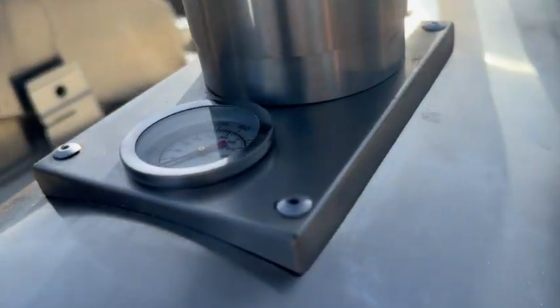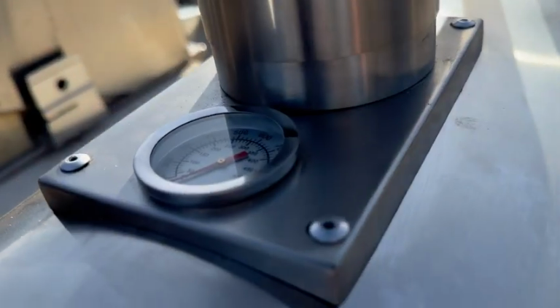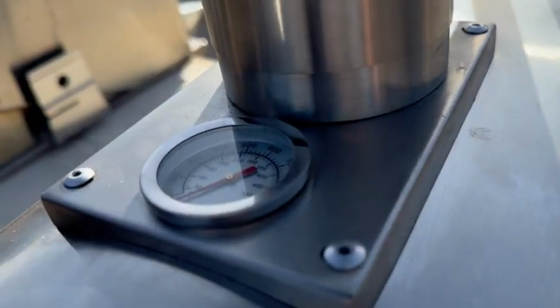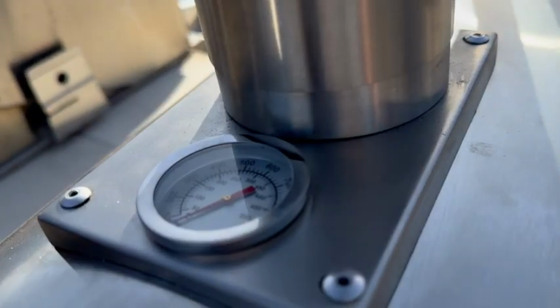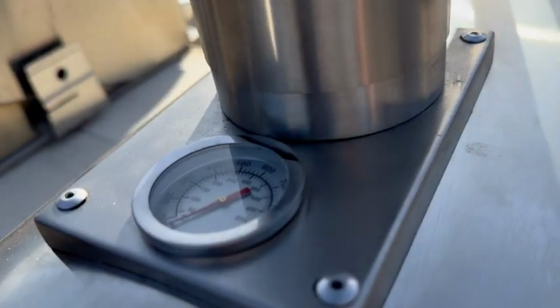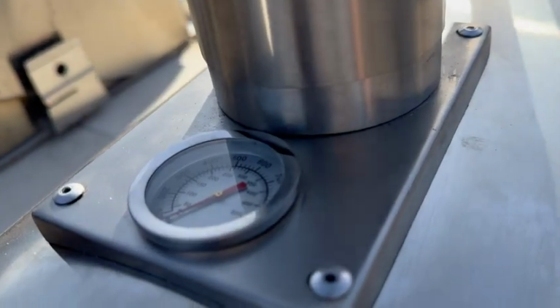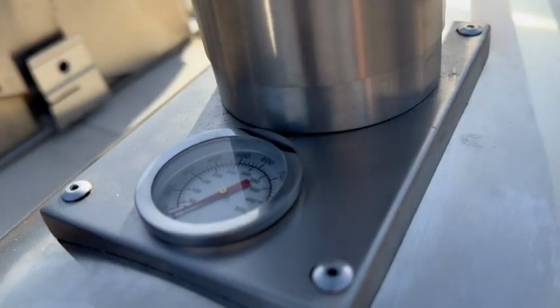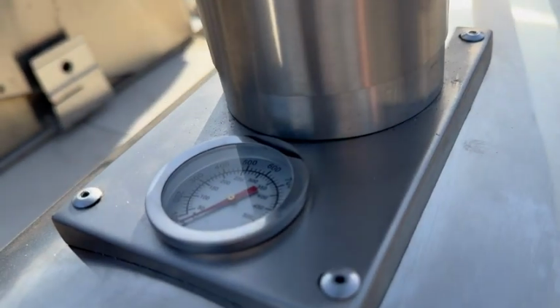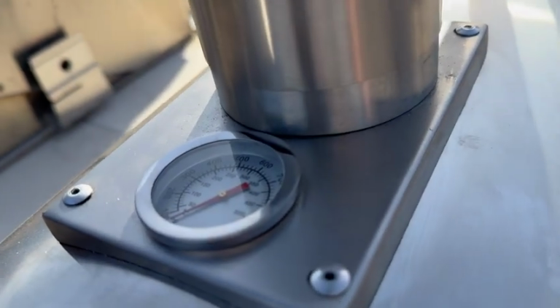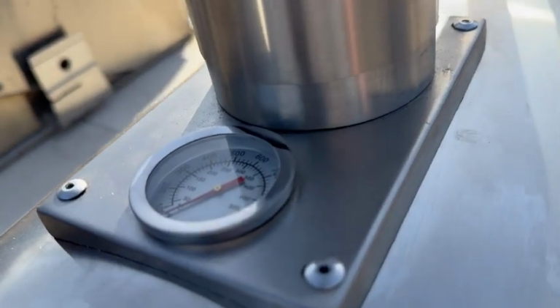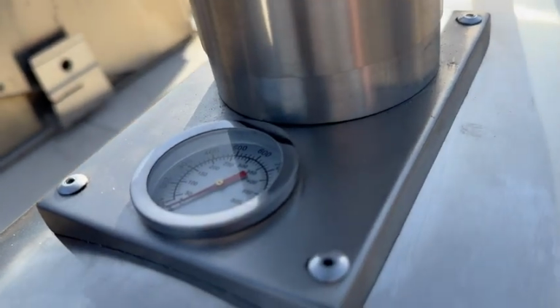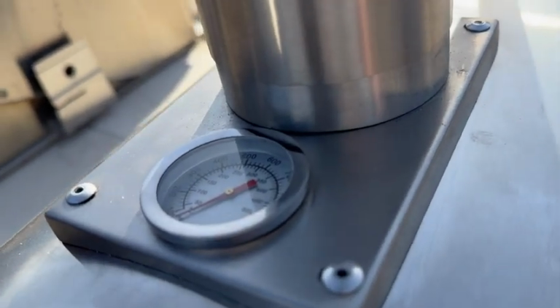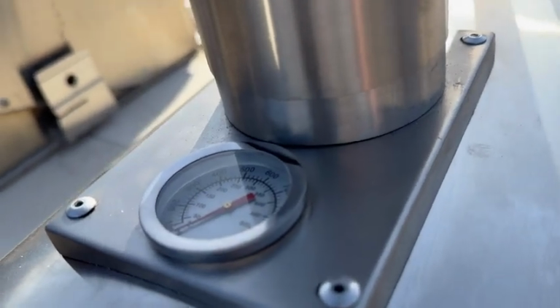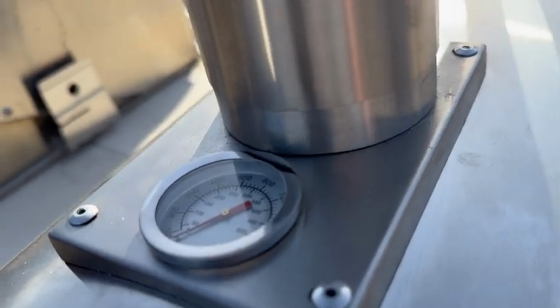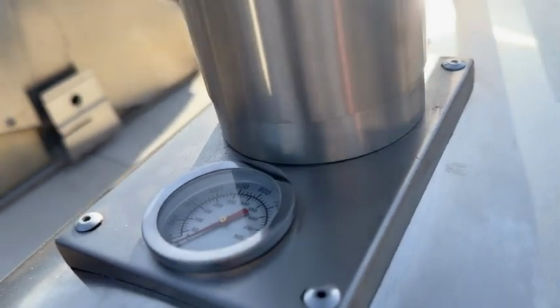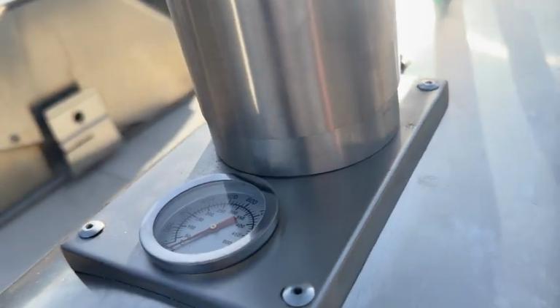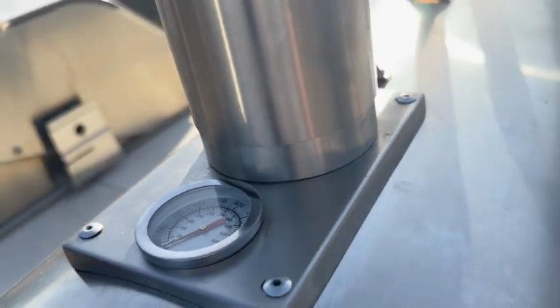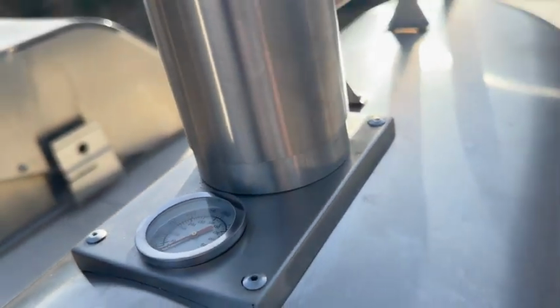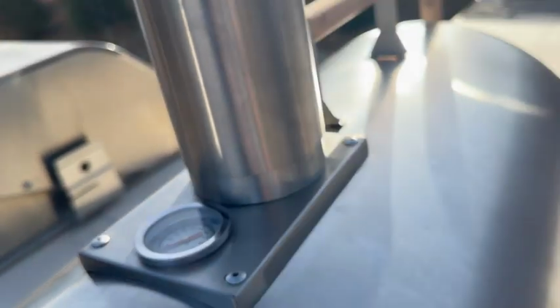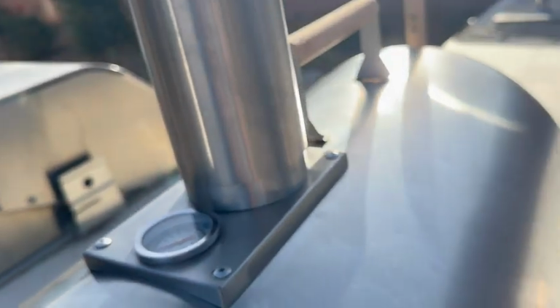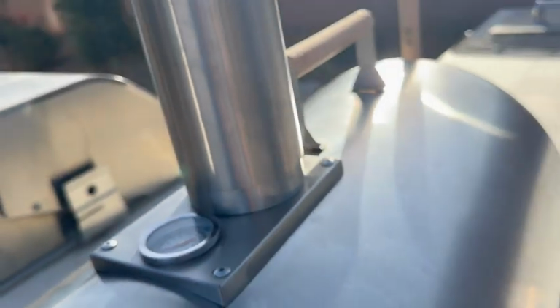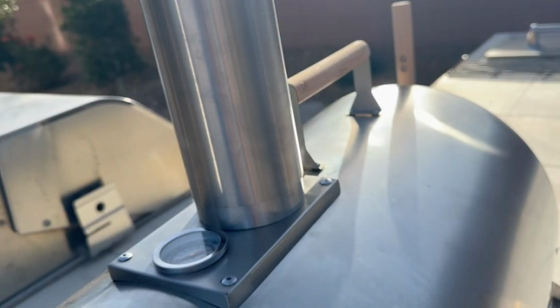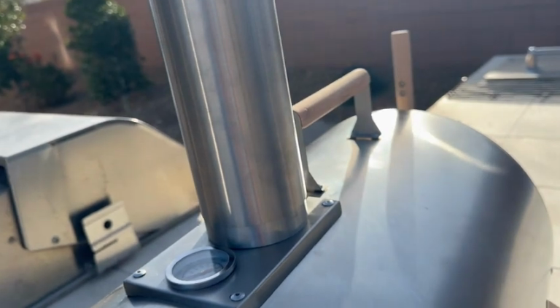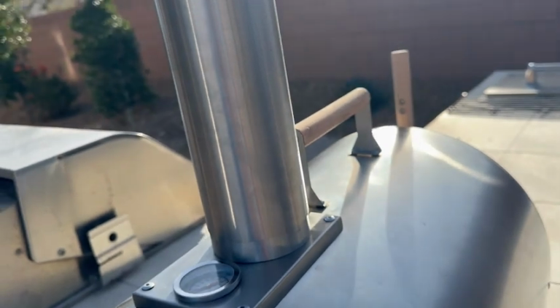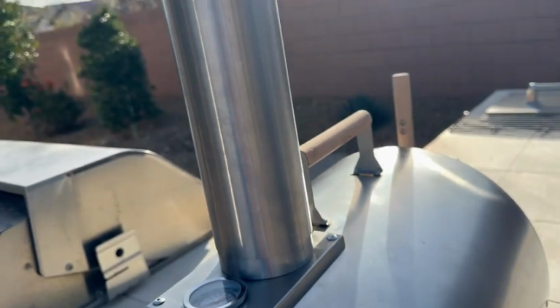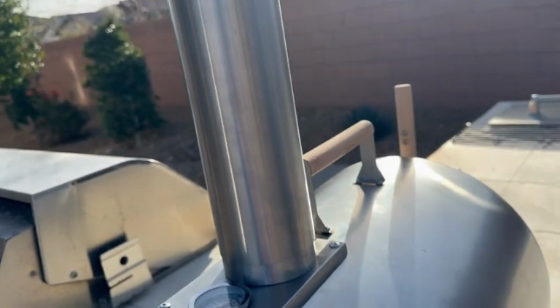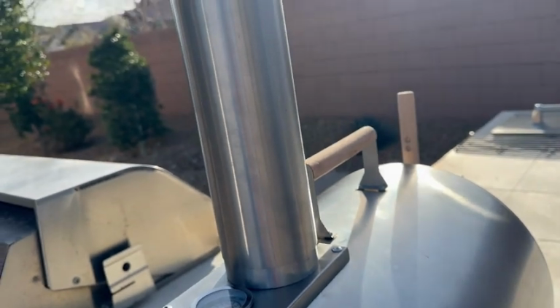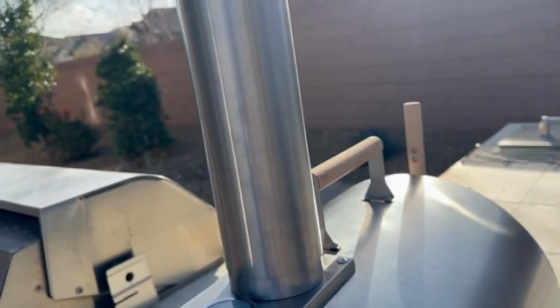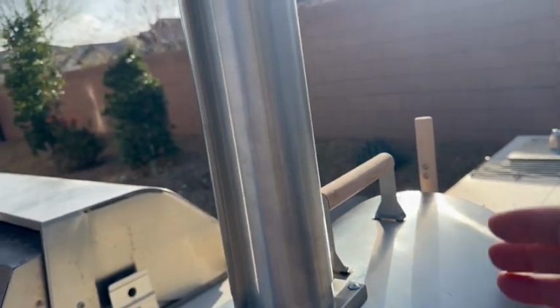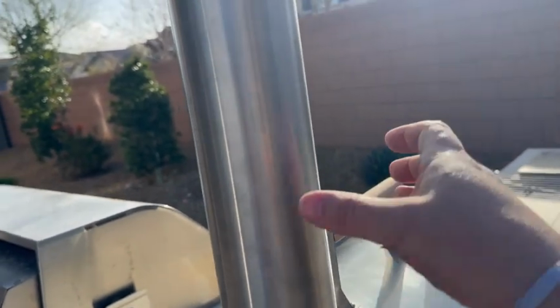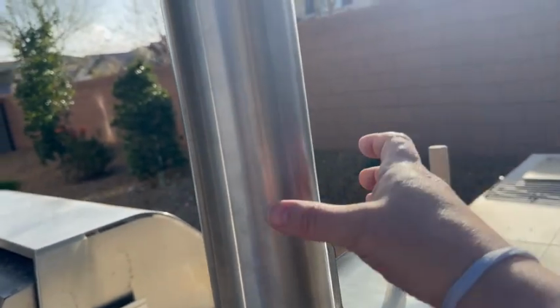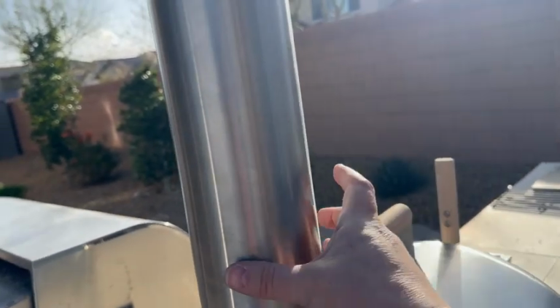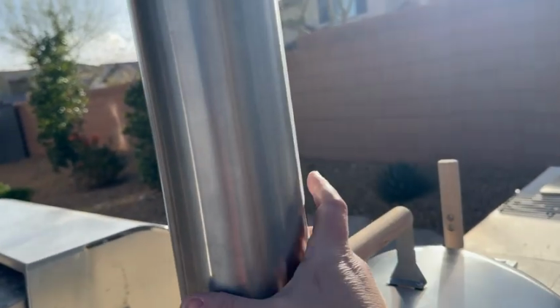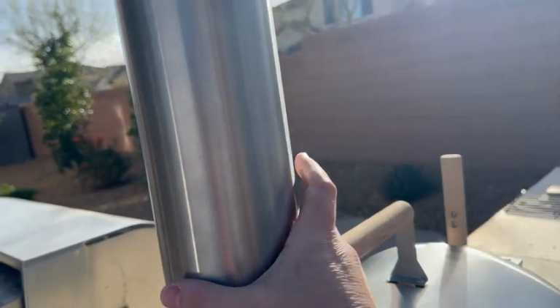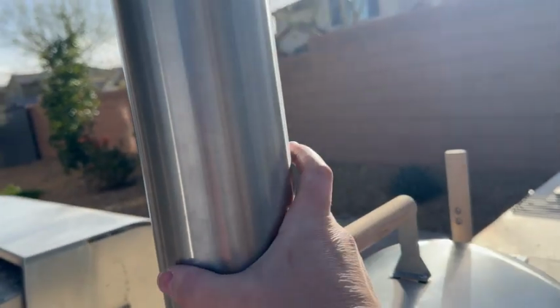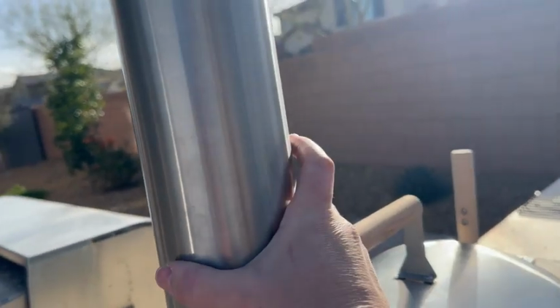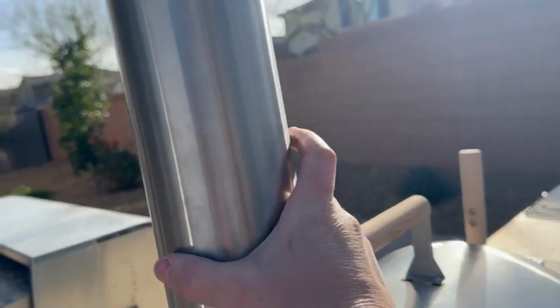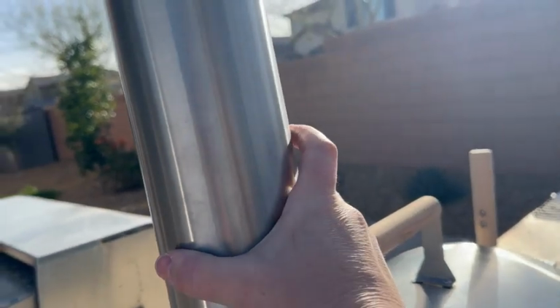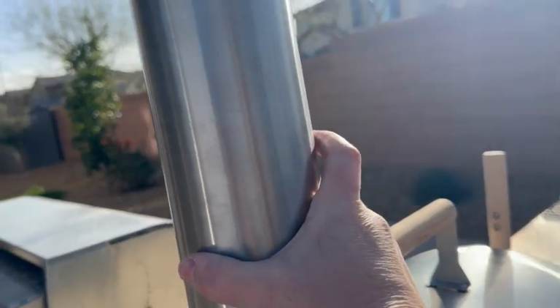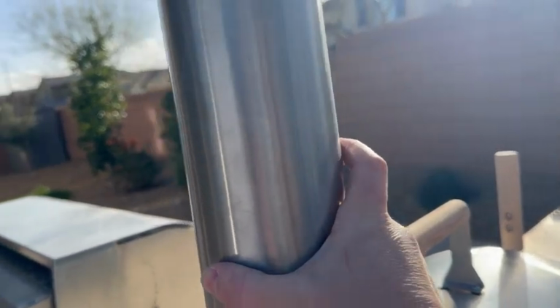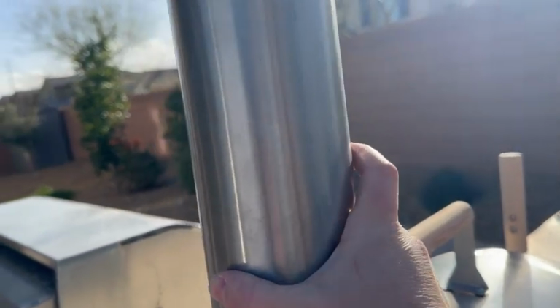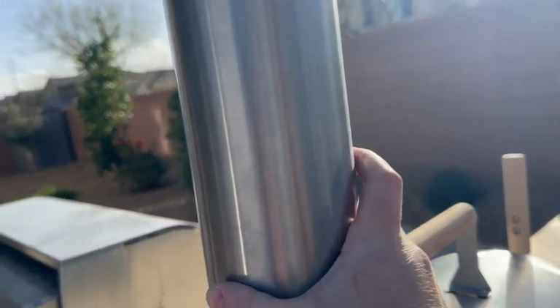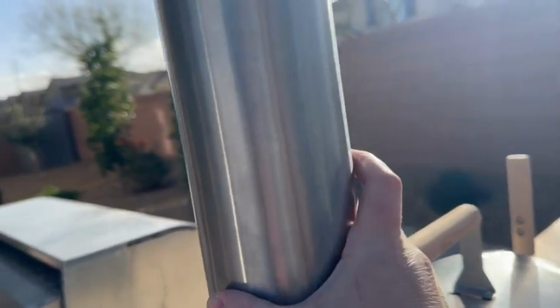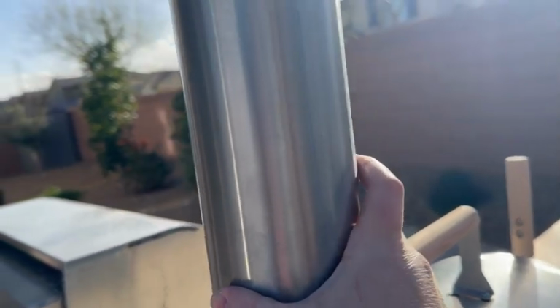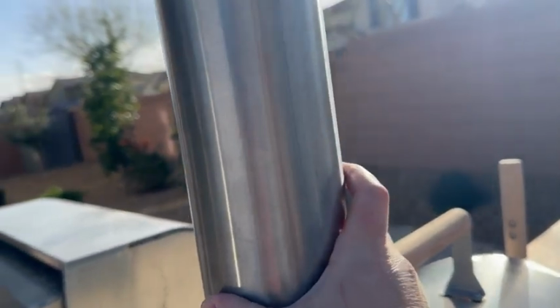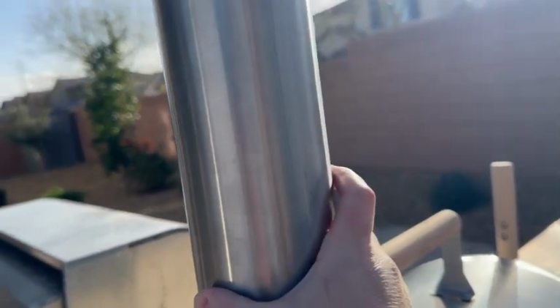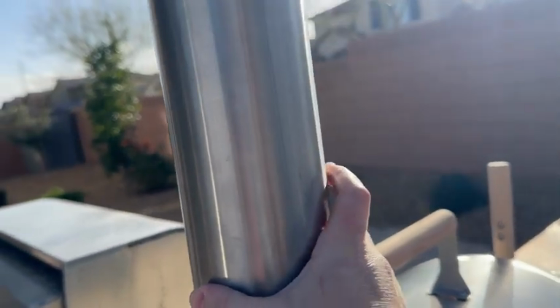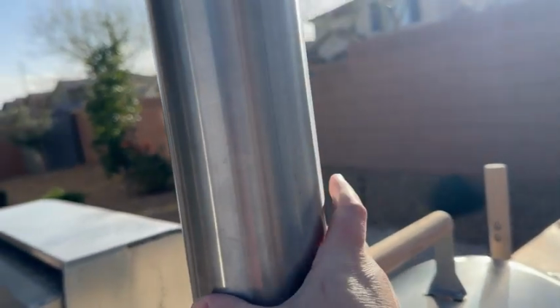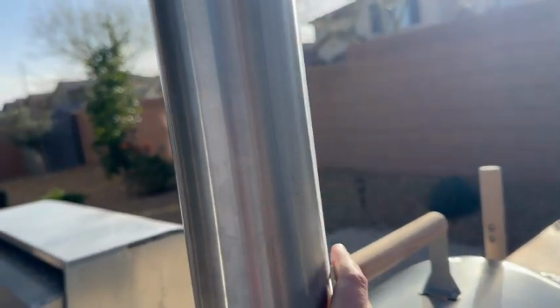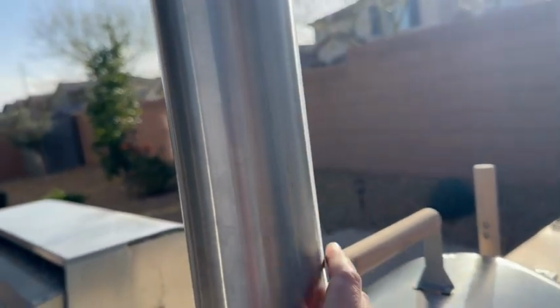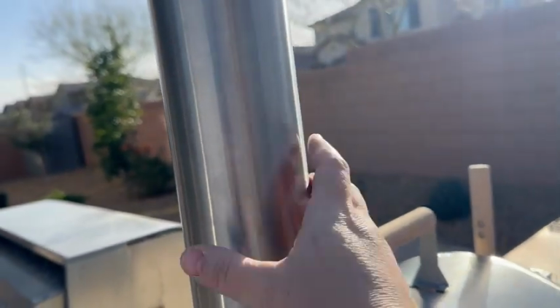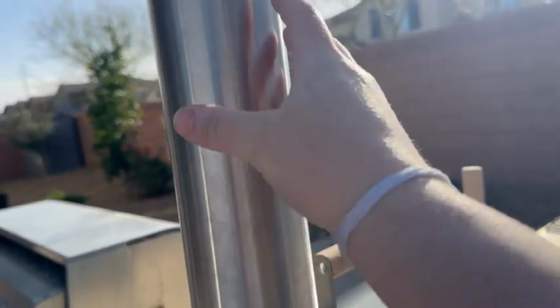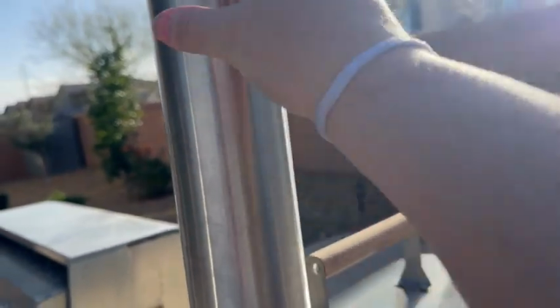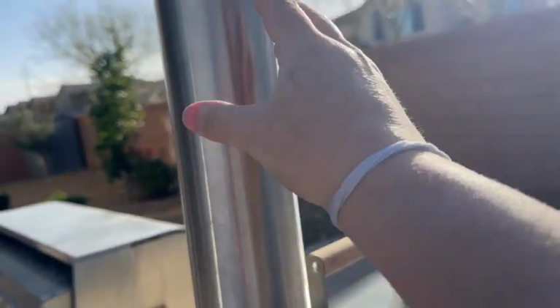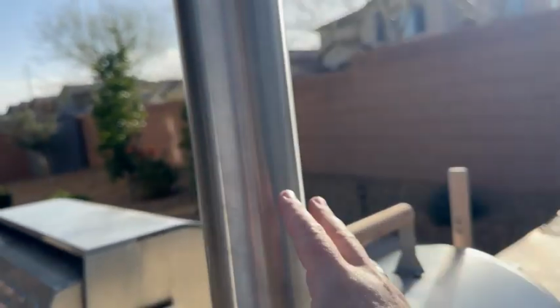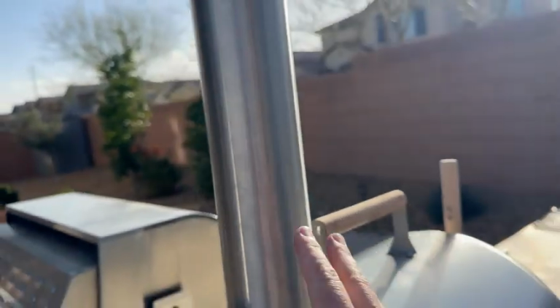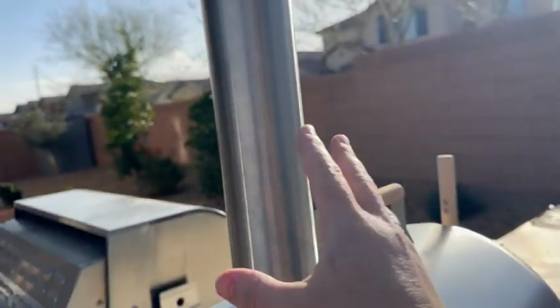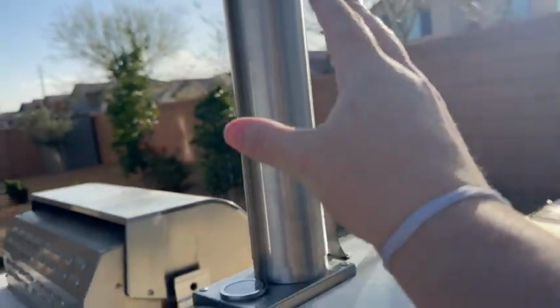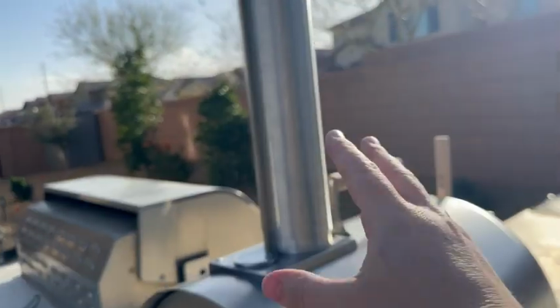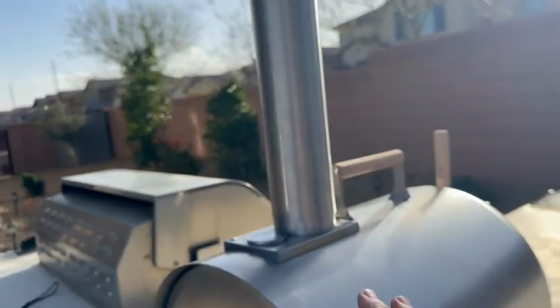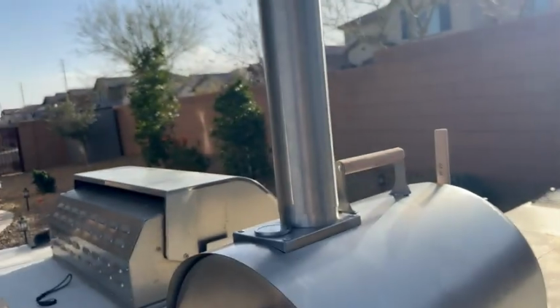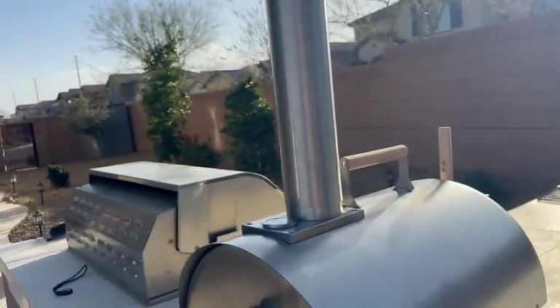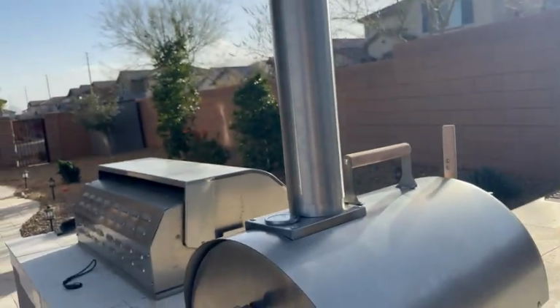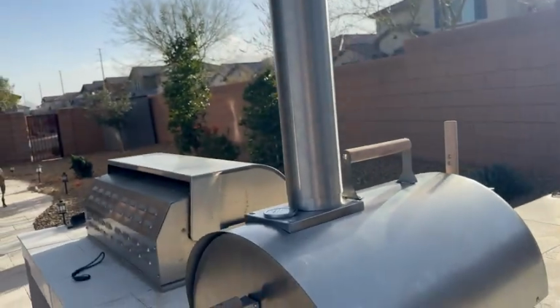You're going to have a temperature gauge here, an adjustable chimney, so this slides up and down.